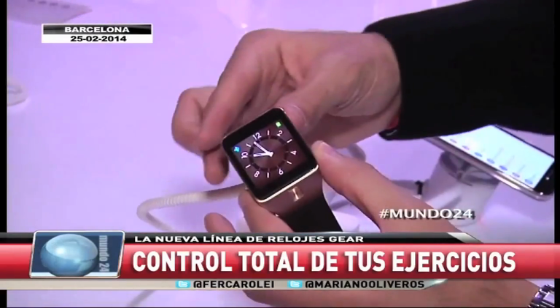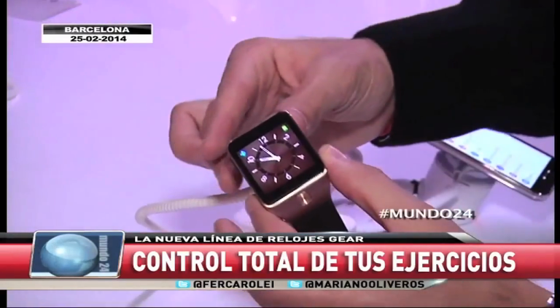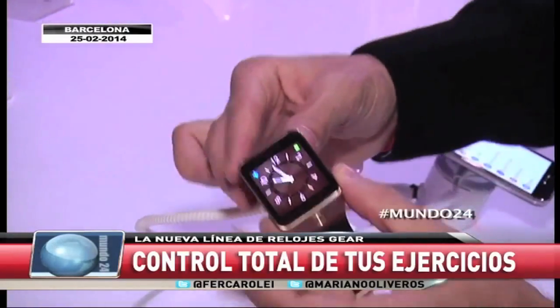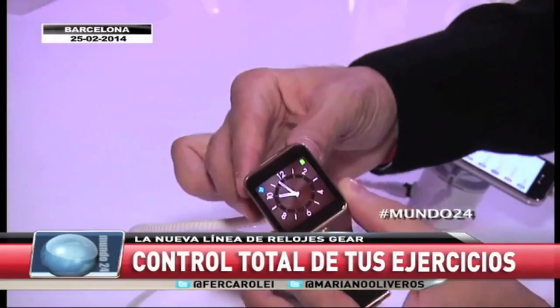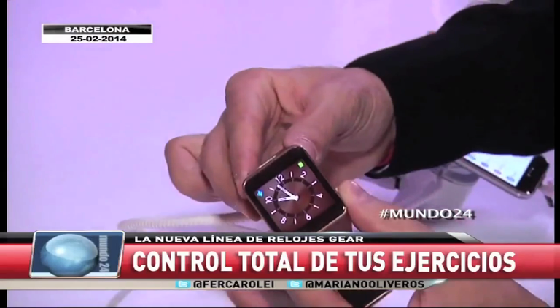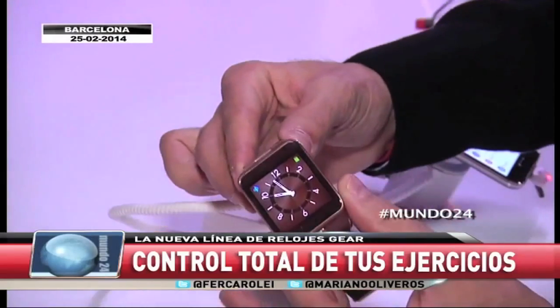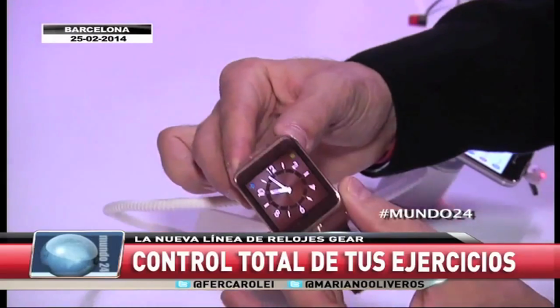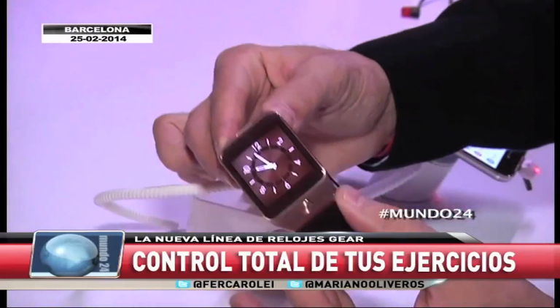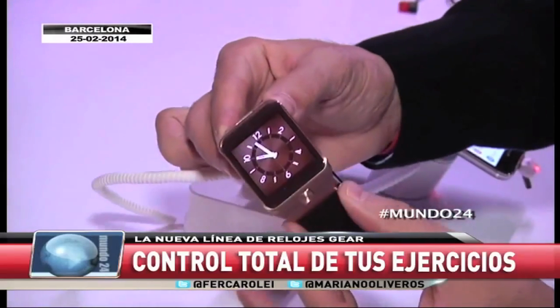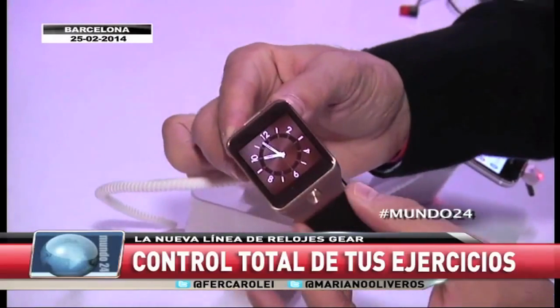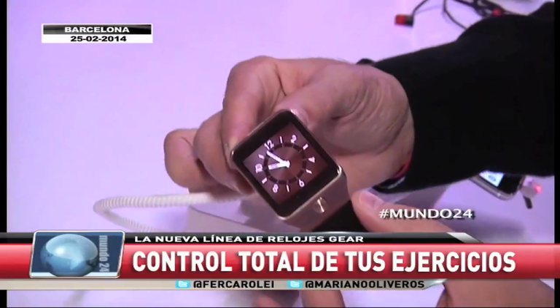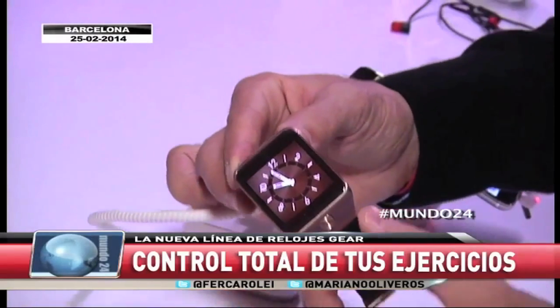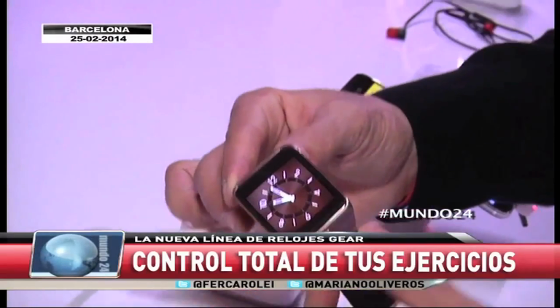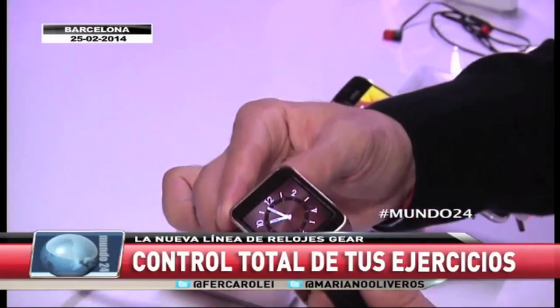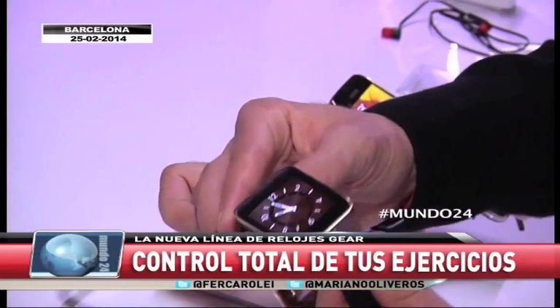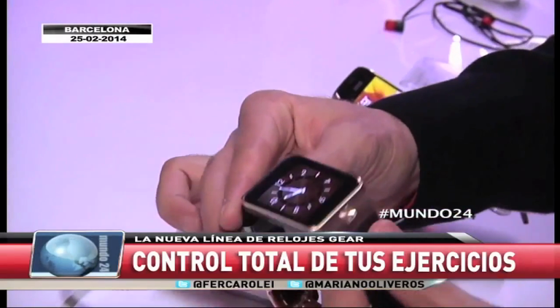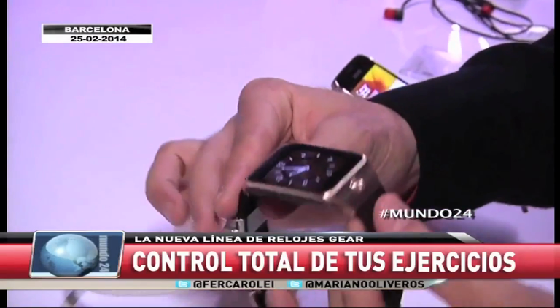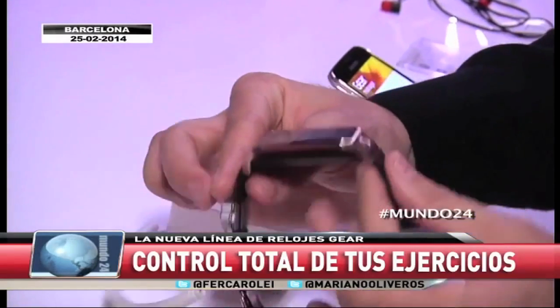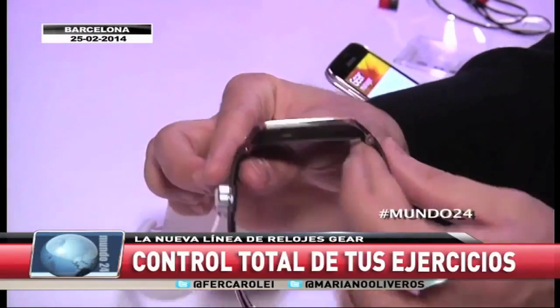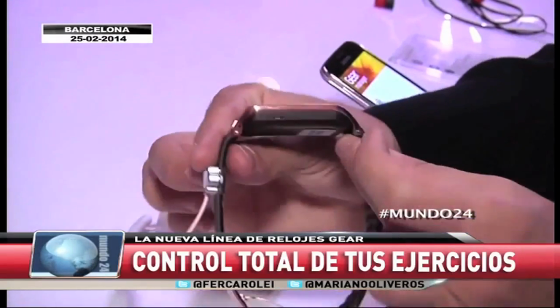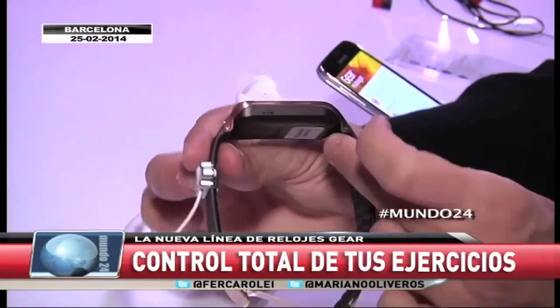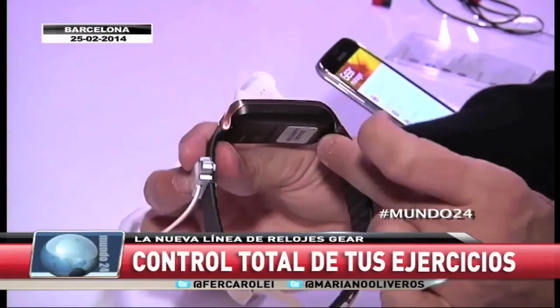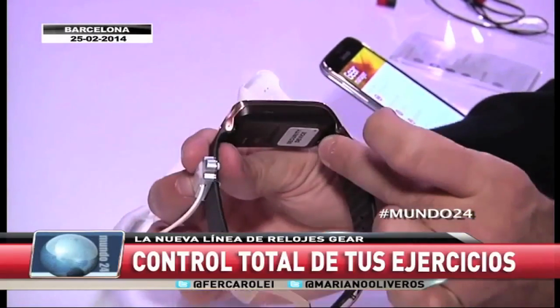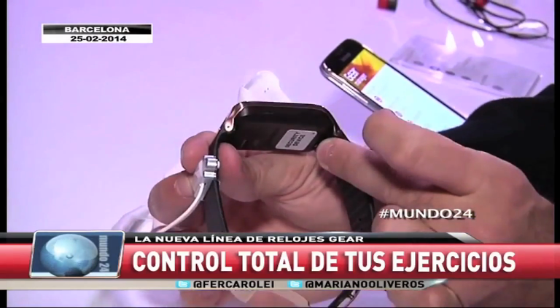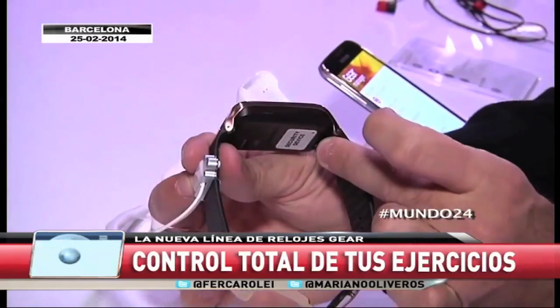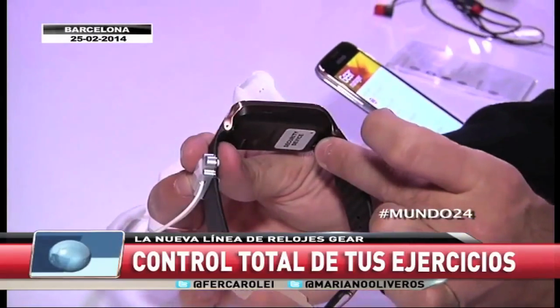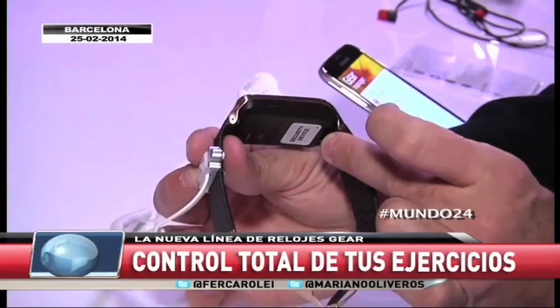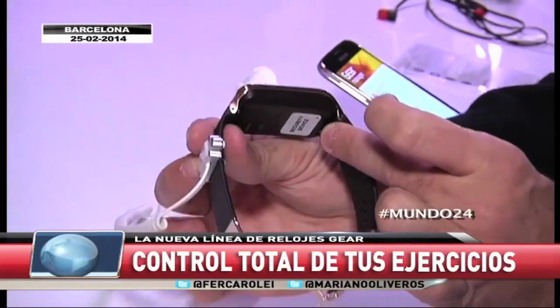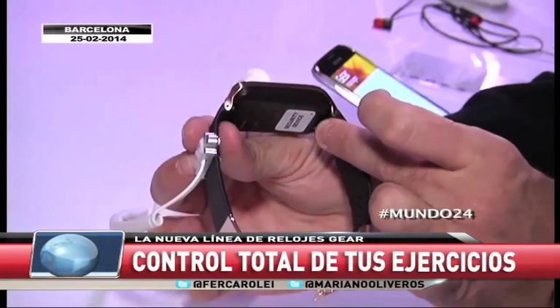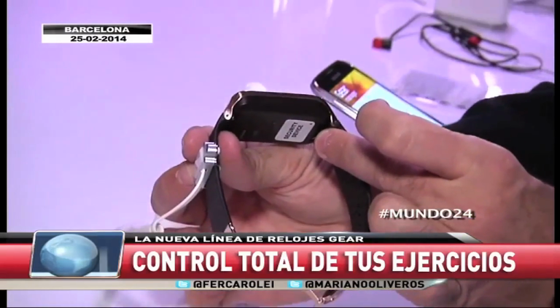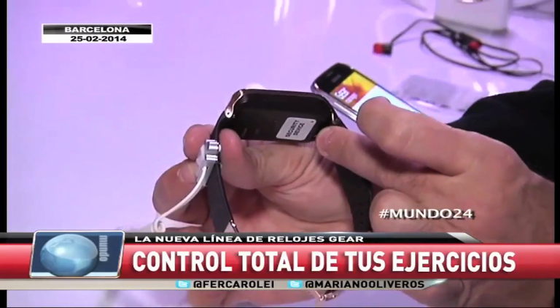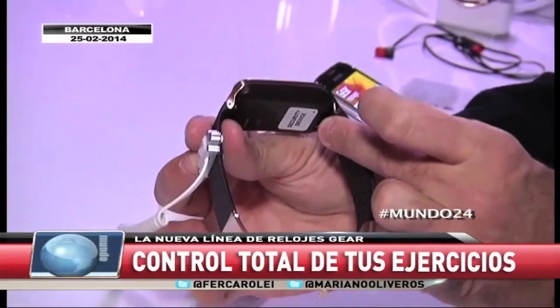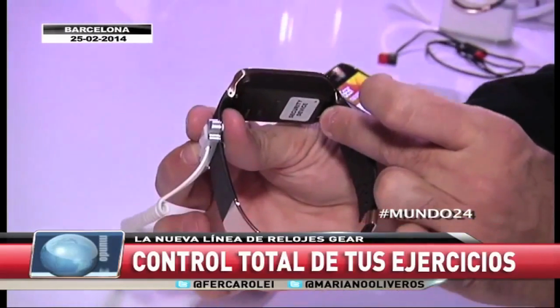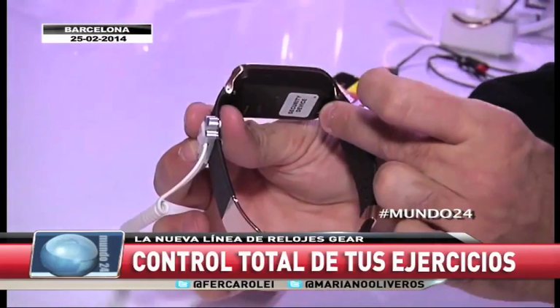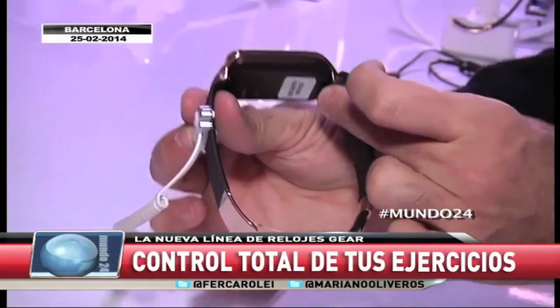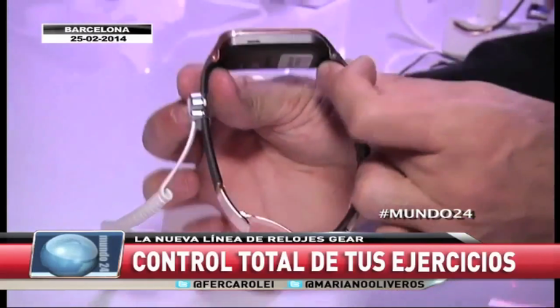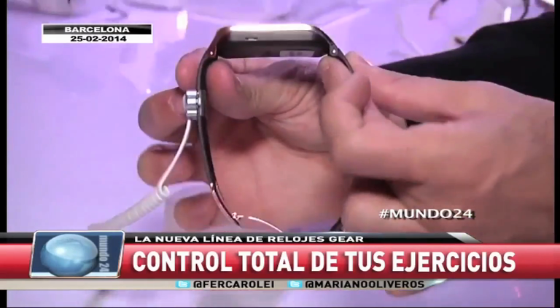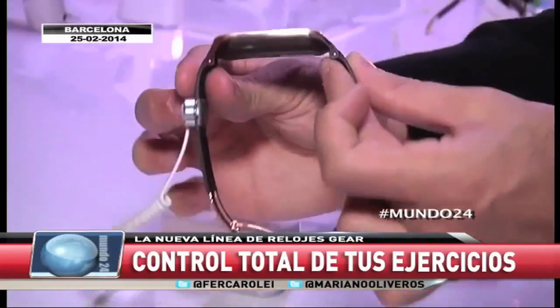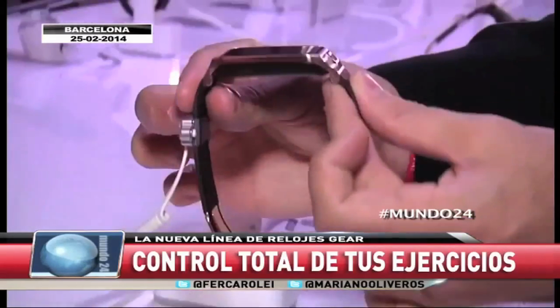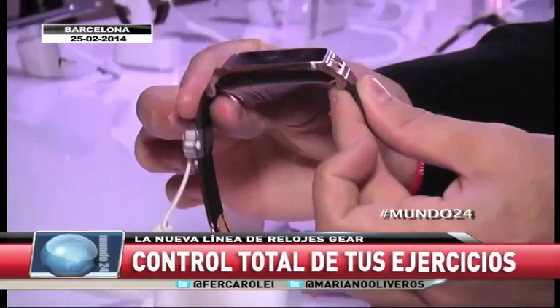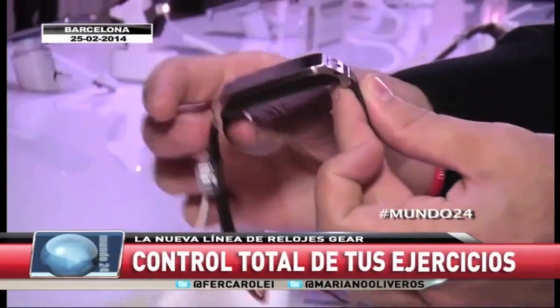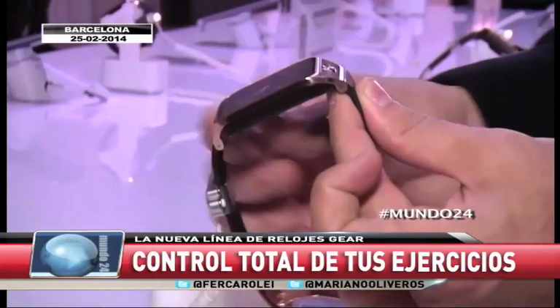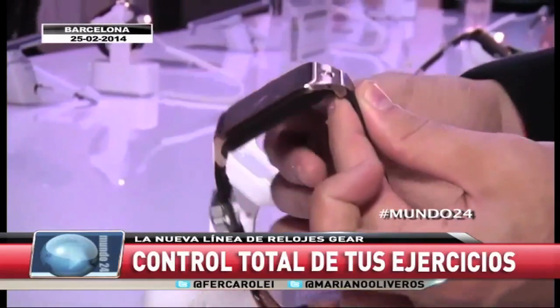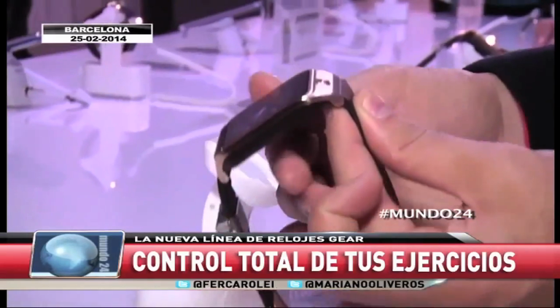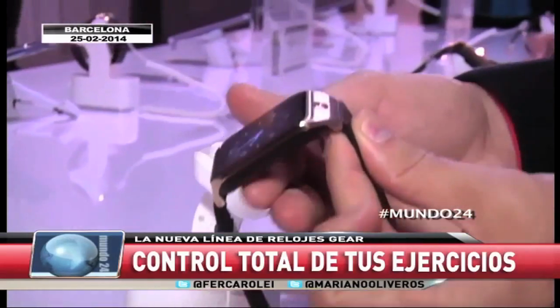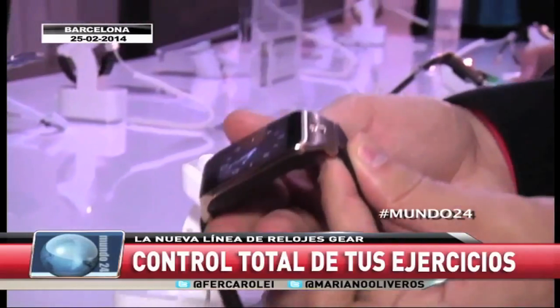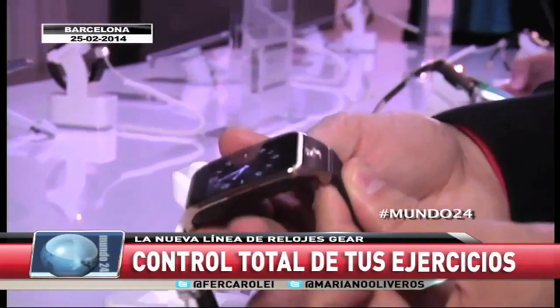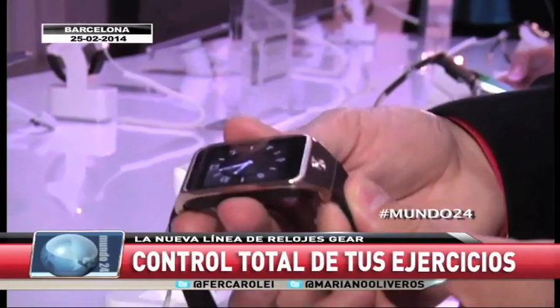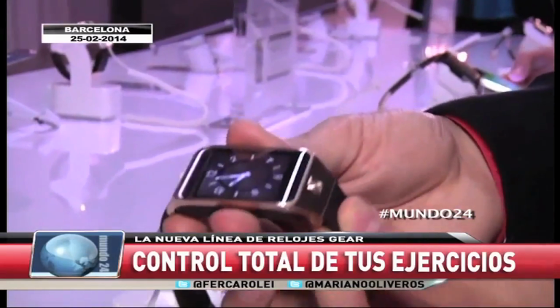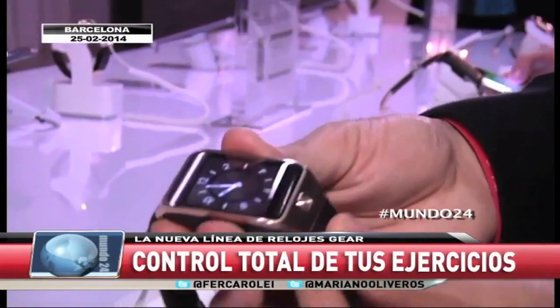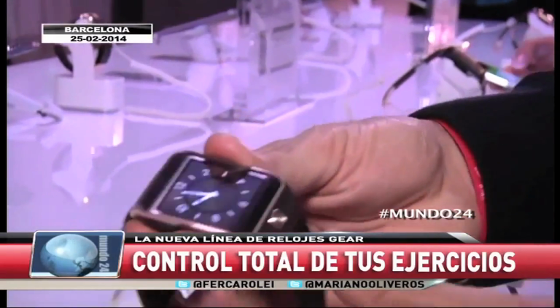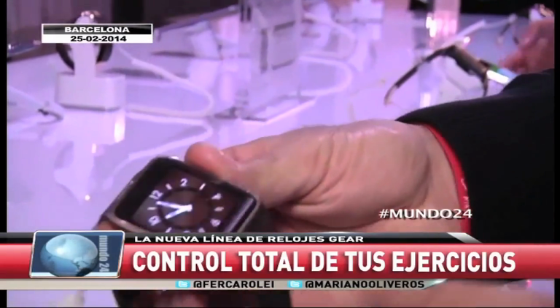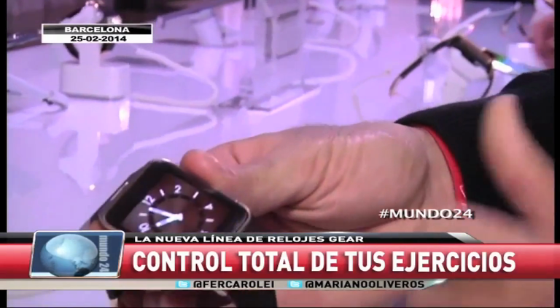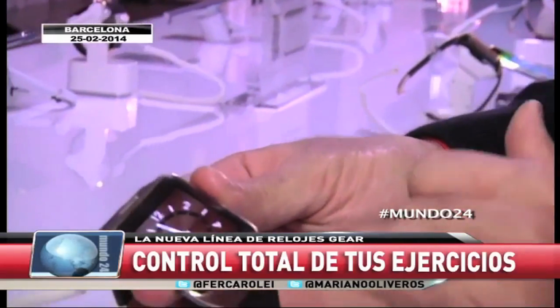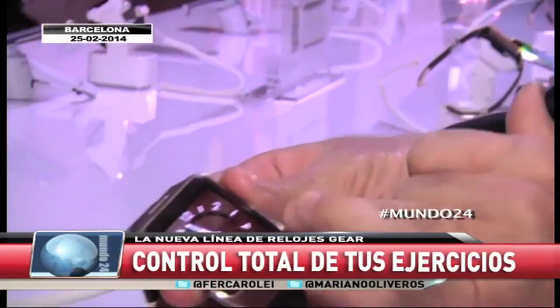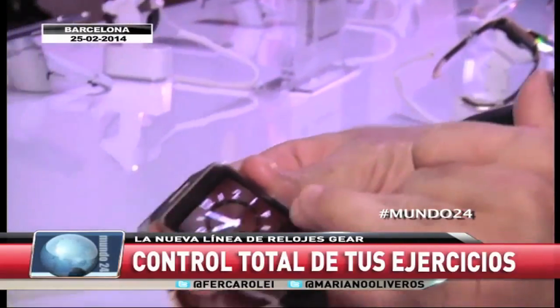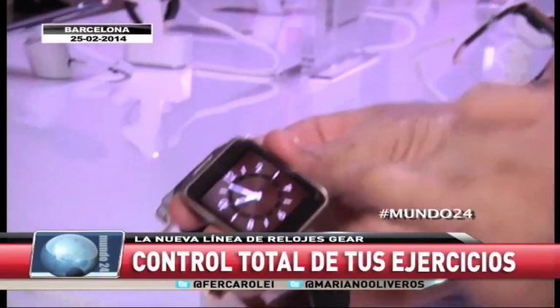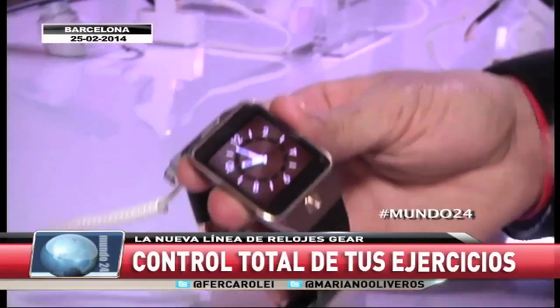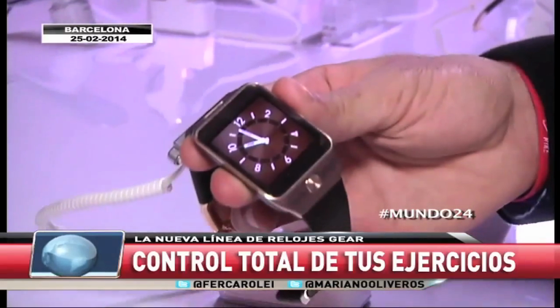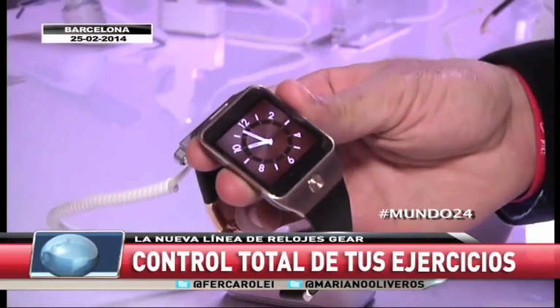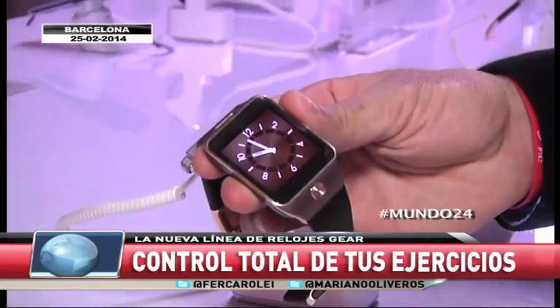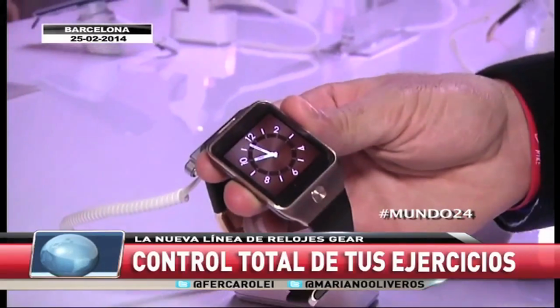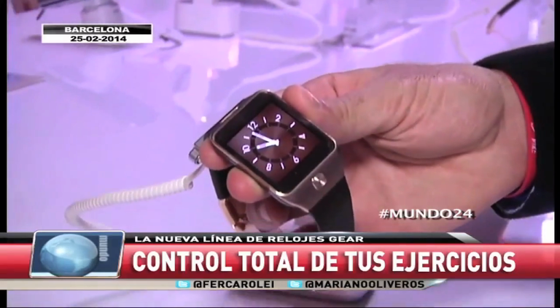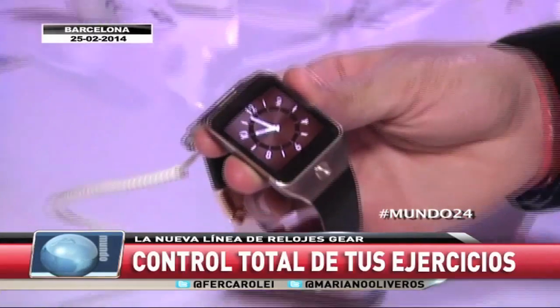Relojes inteligentes, cada vez mejores. ¿Por qué? Porque estéticamente son cada vez mejores y más en lo que van incorporando en tecnología.